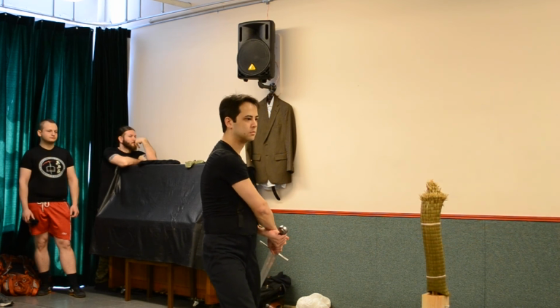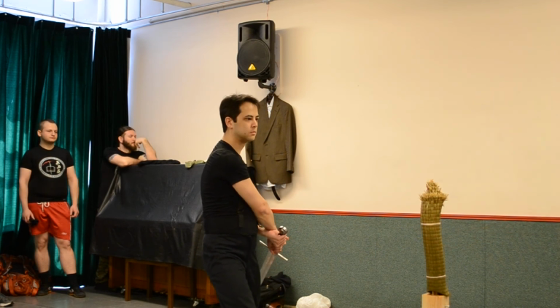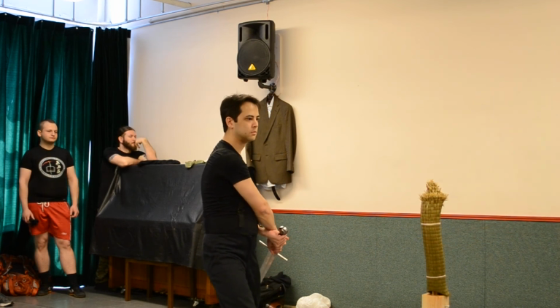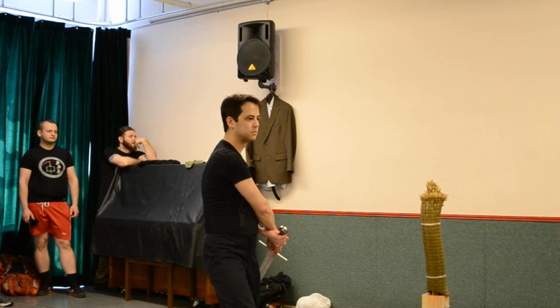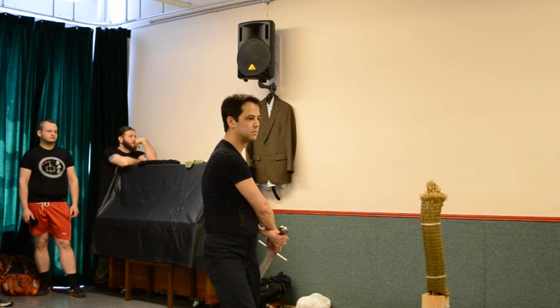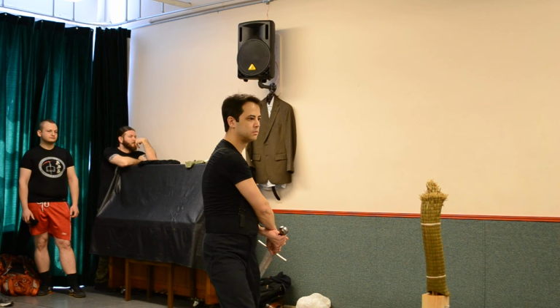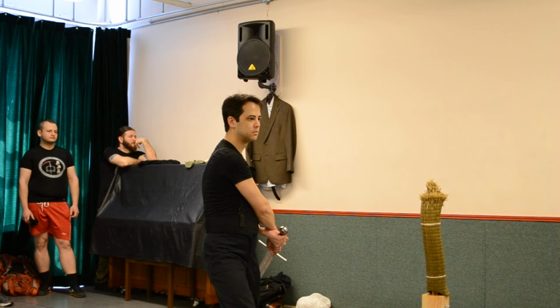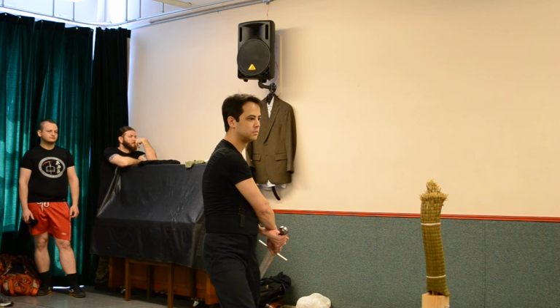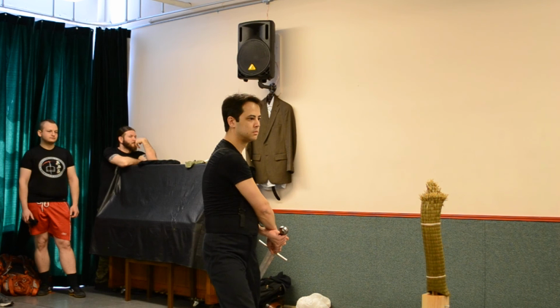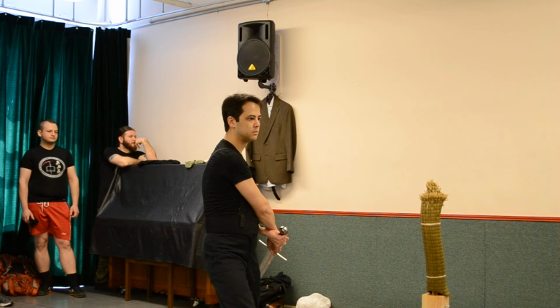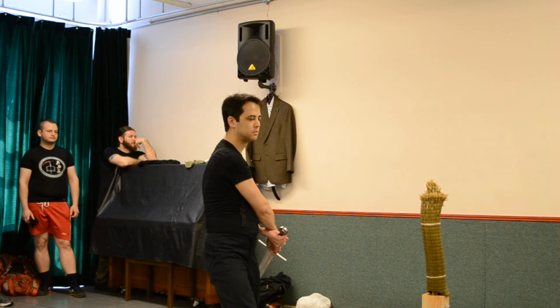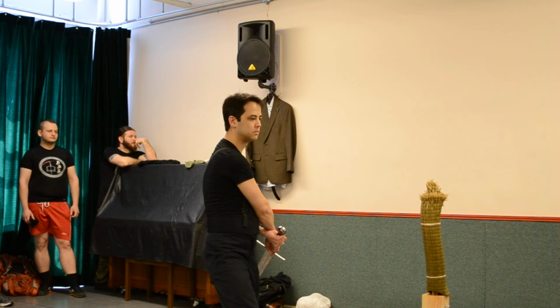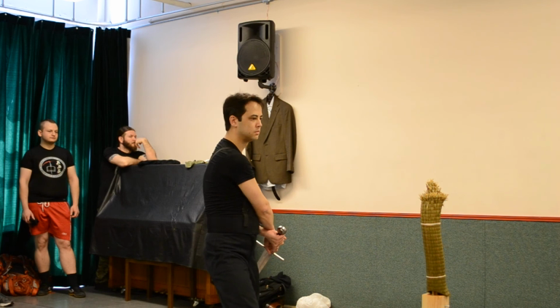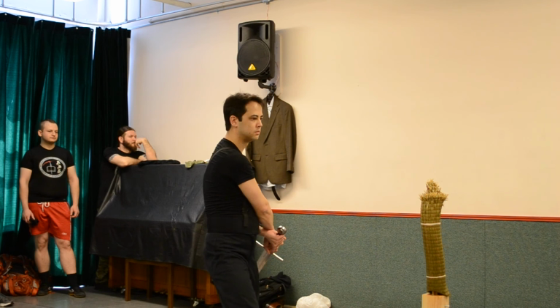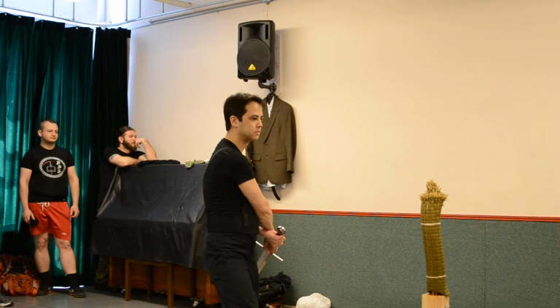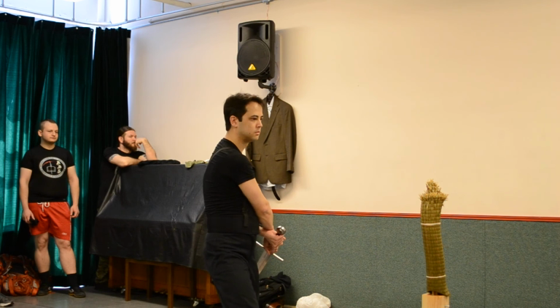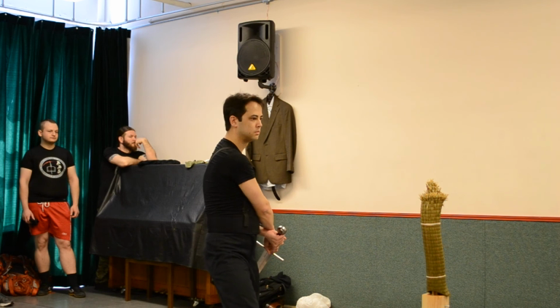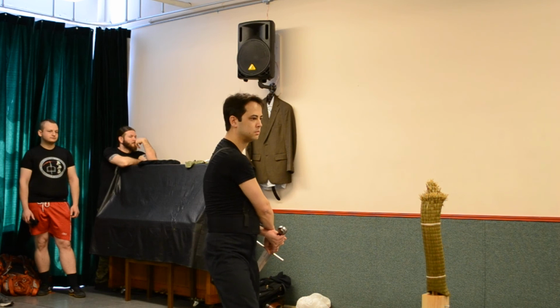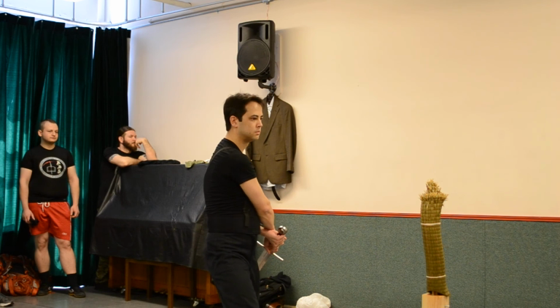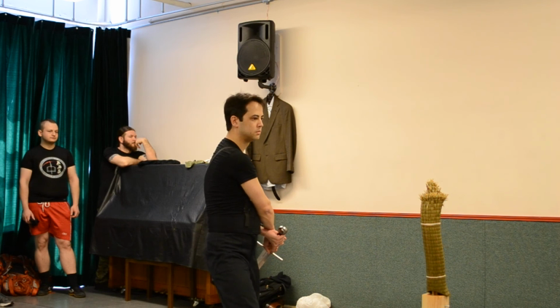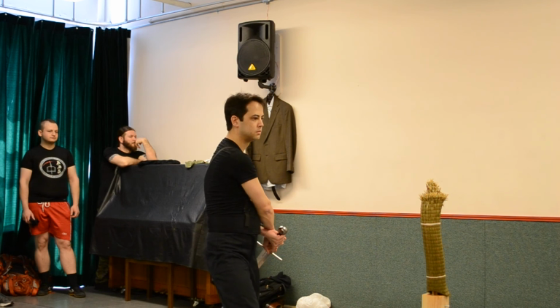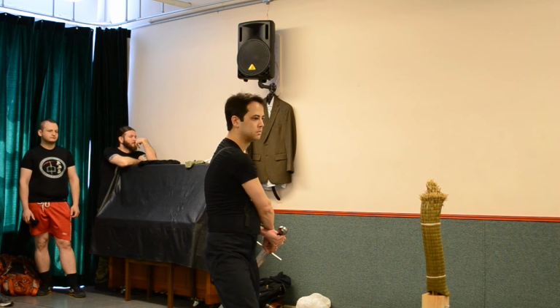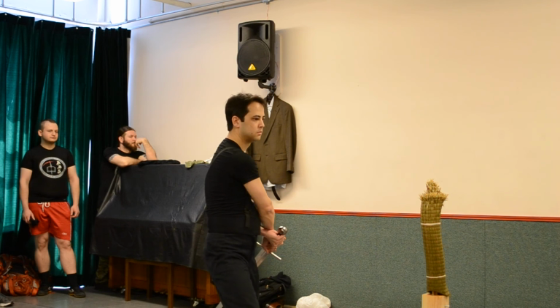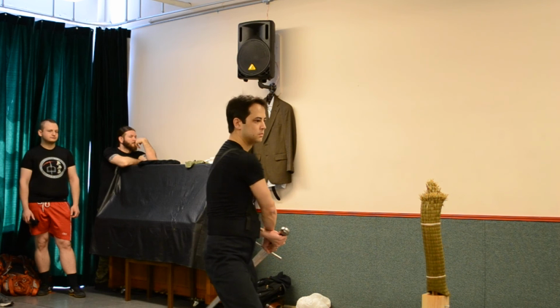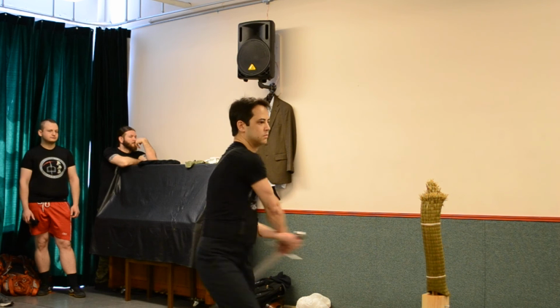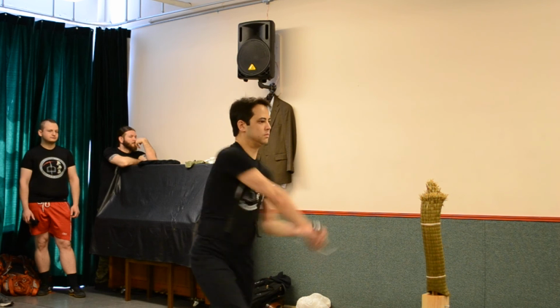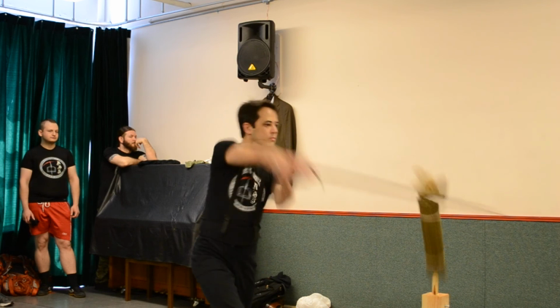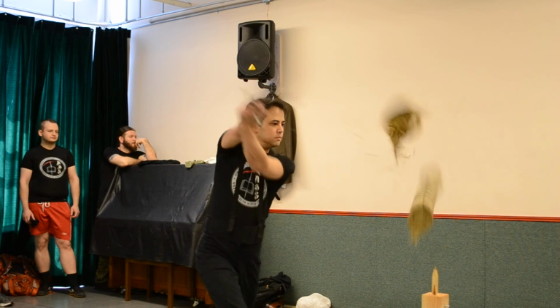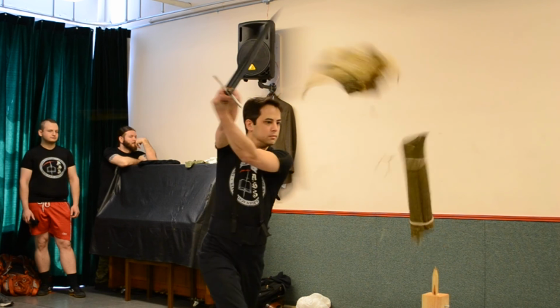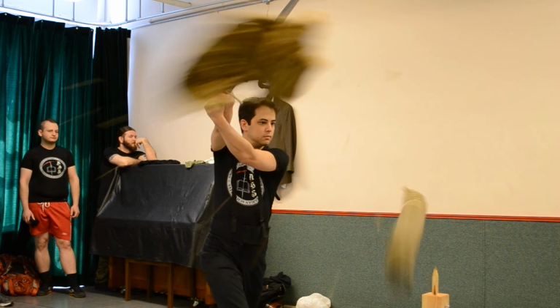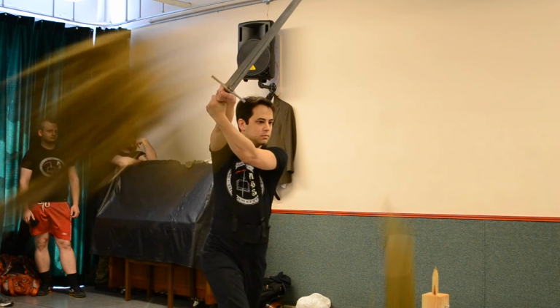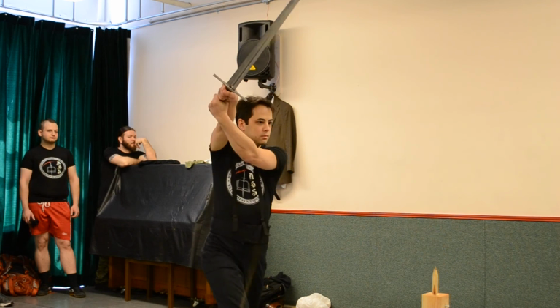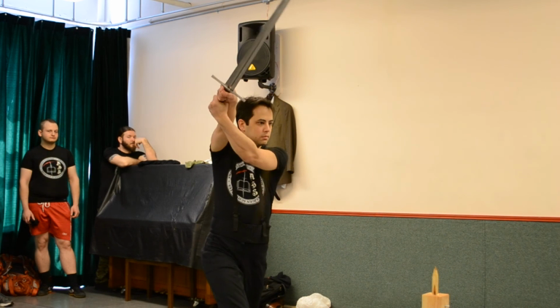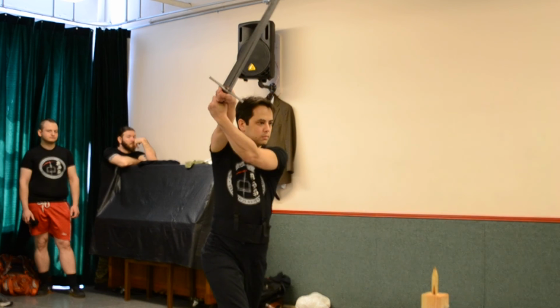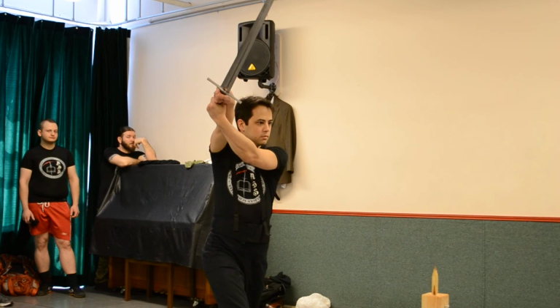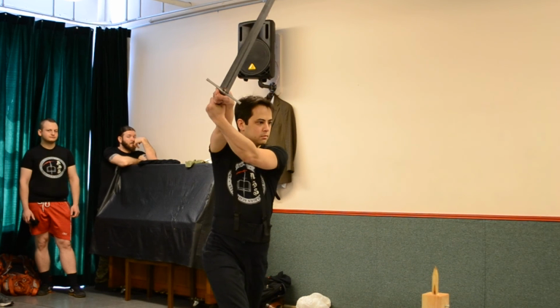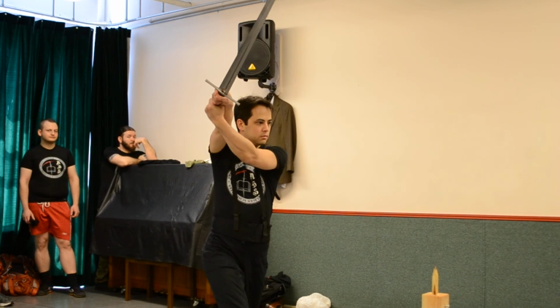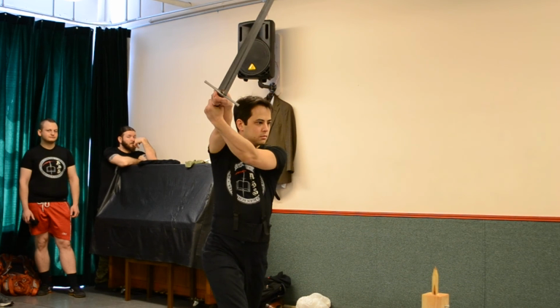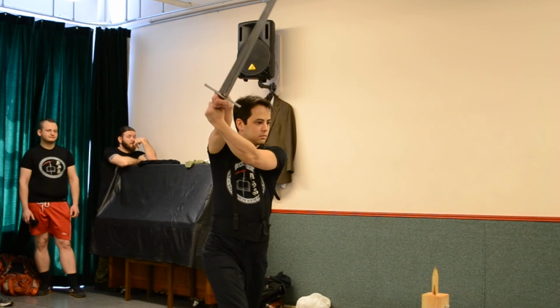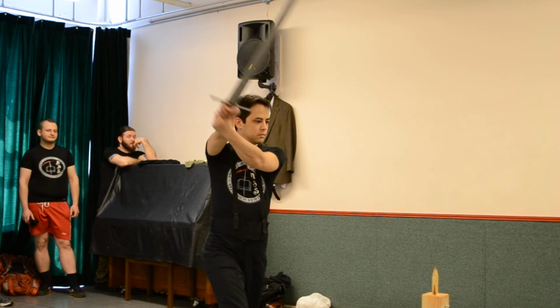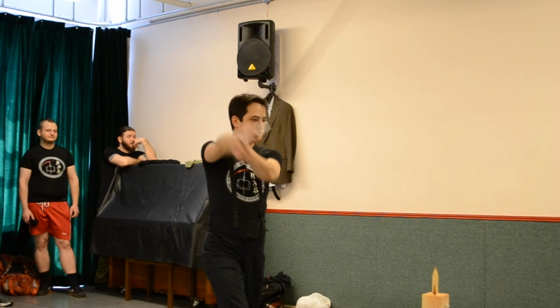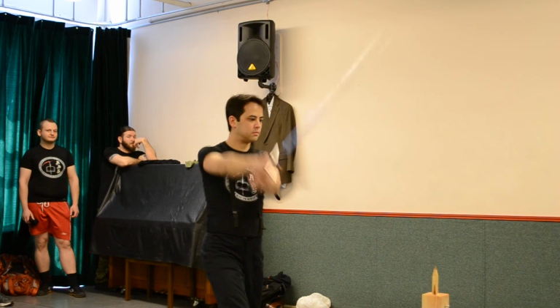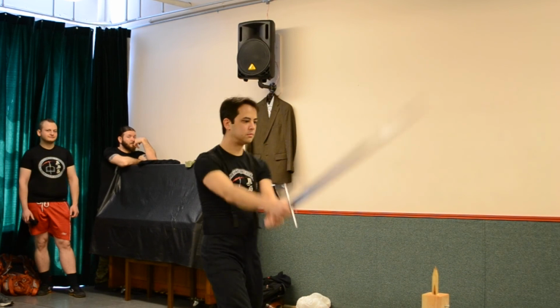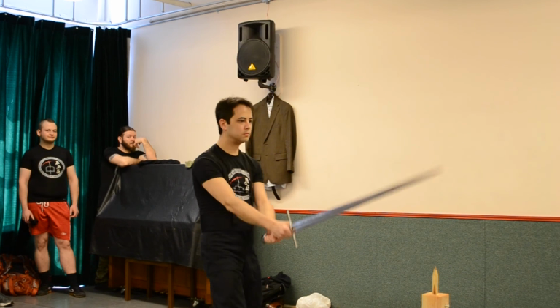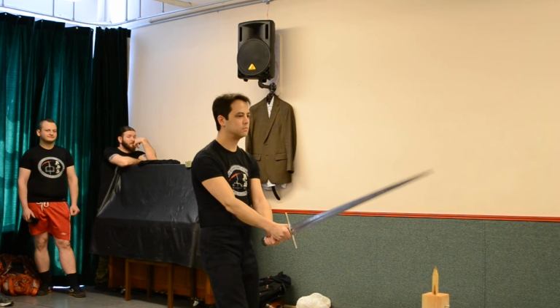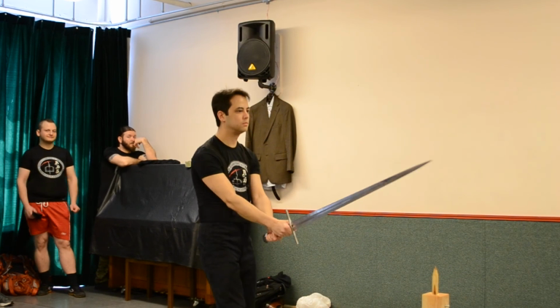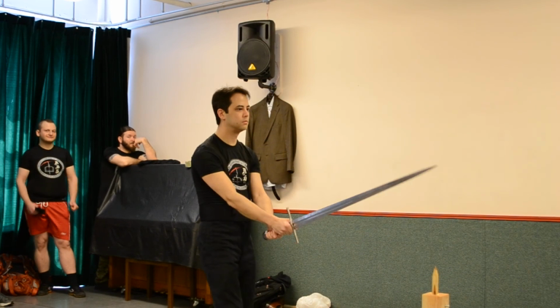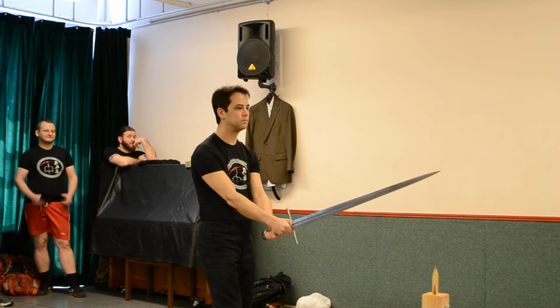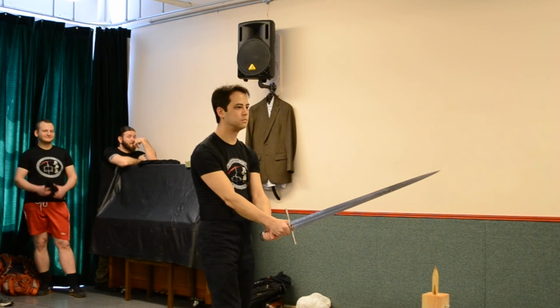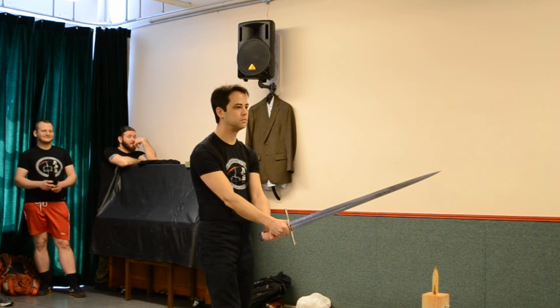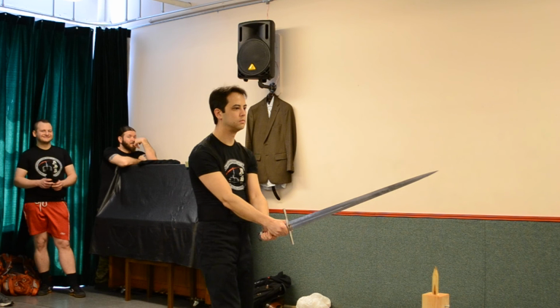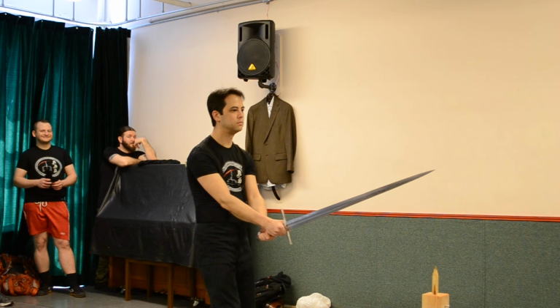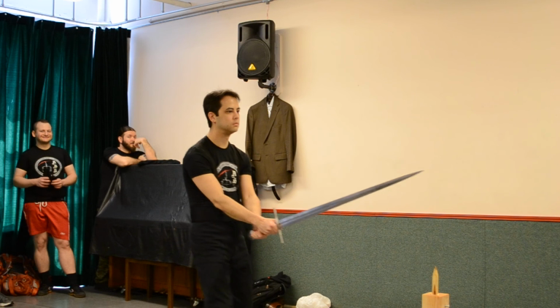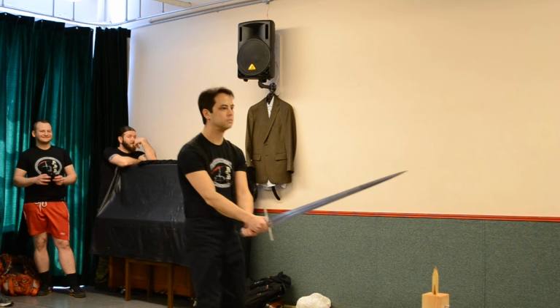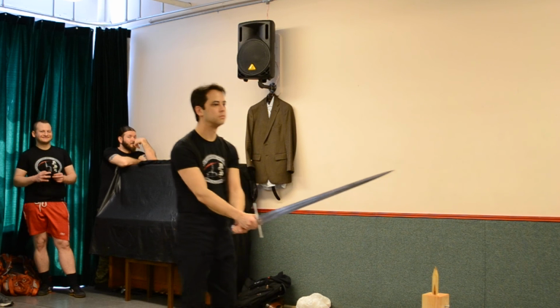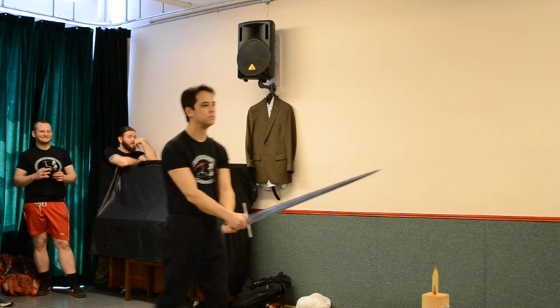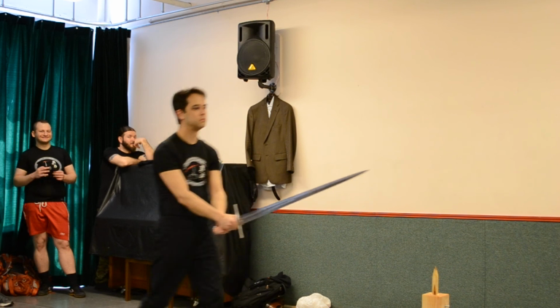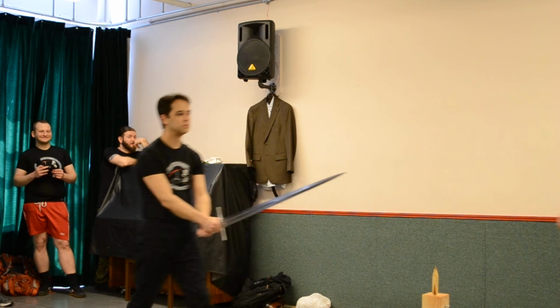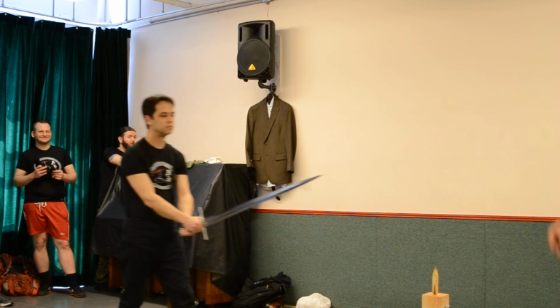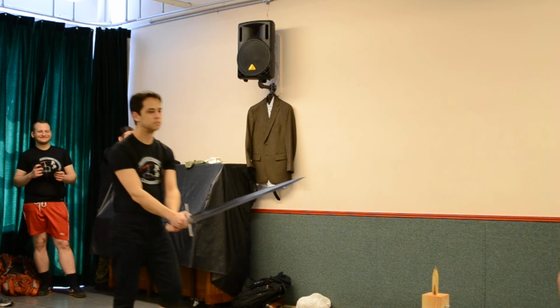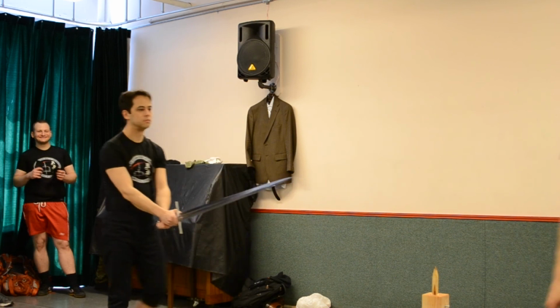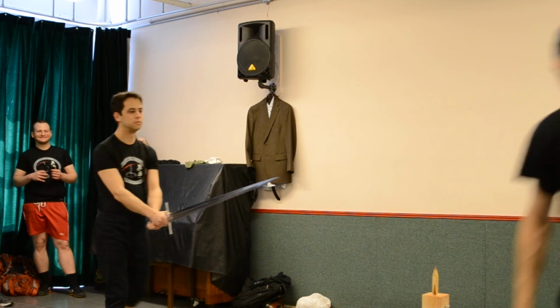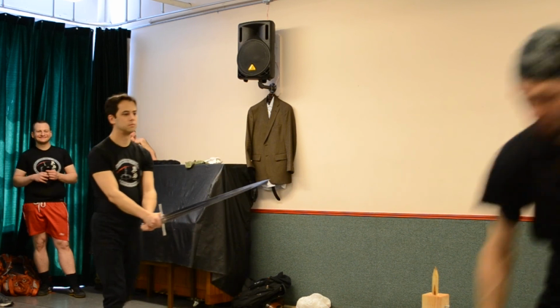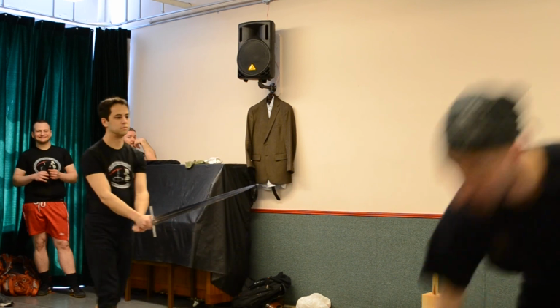Straight, and a little bit. Straight, back straight up.